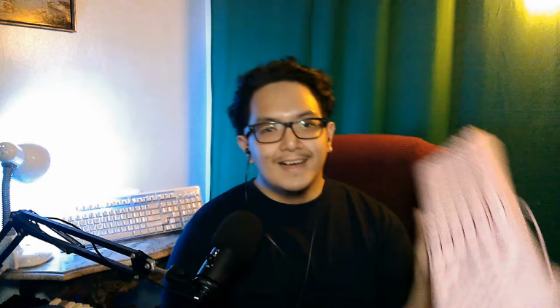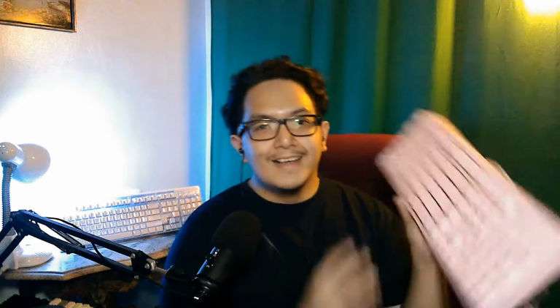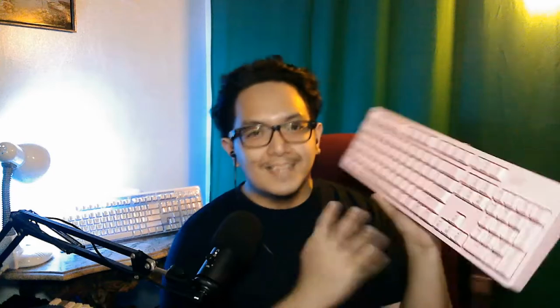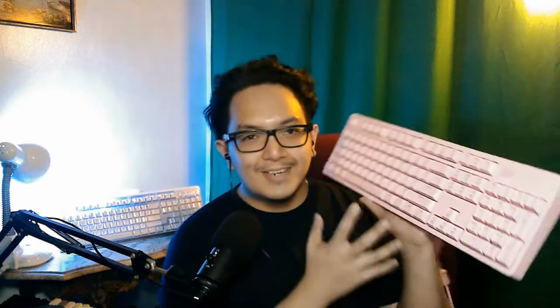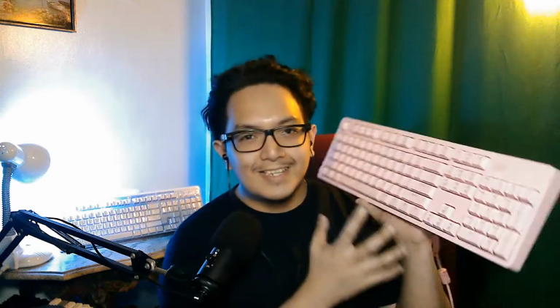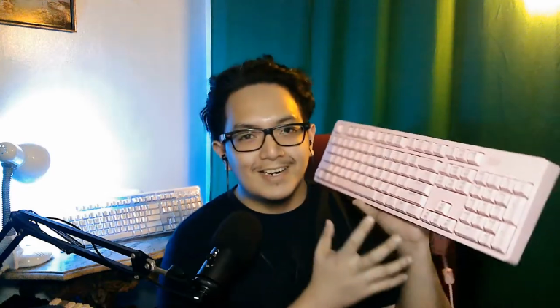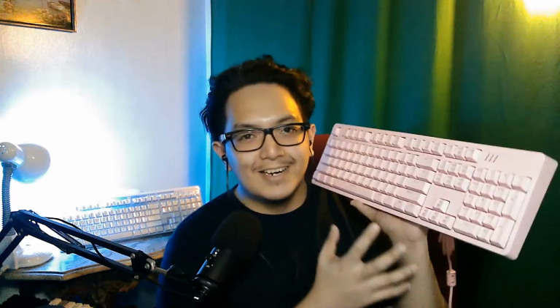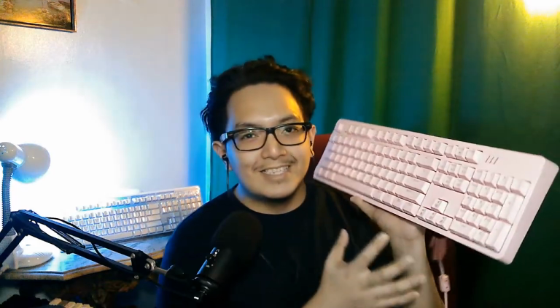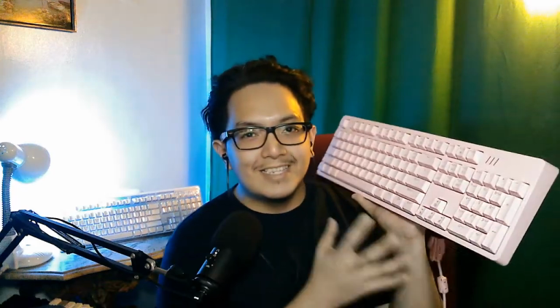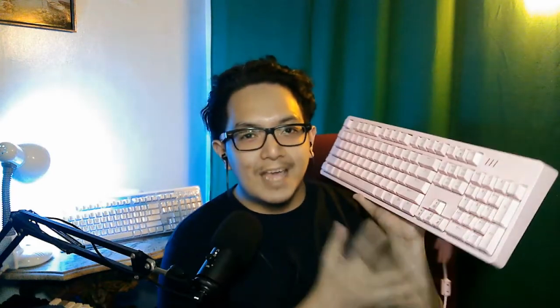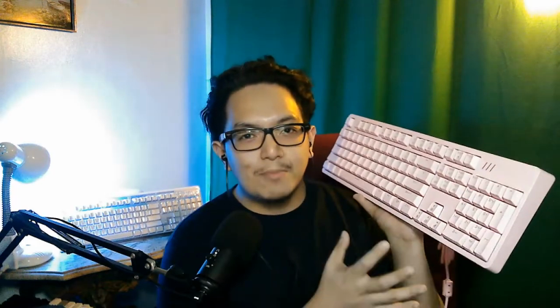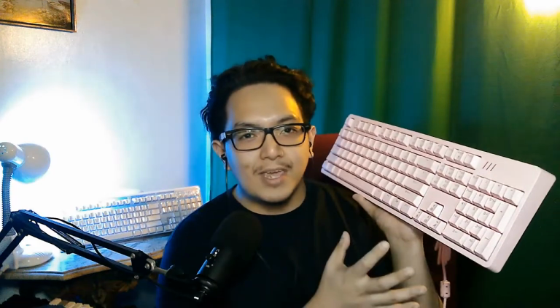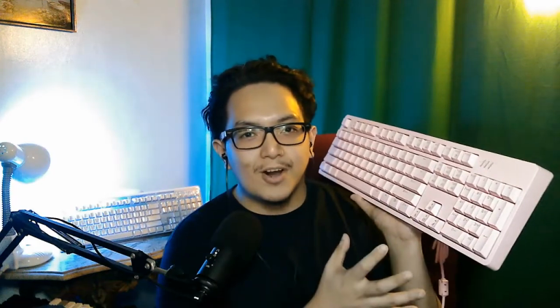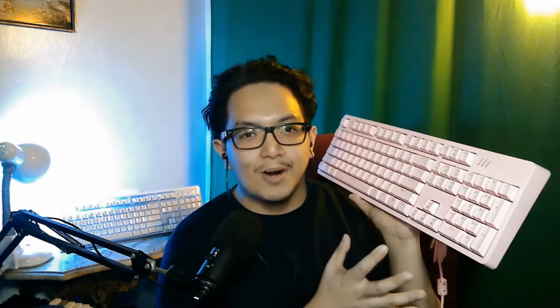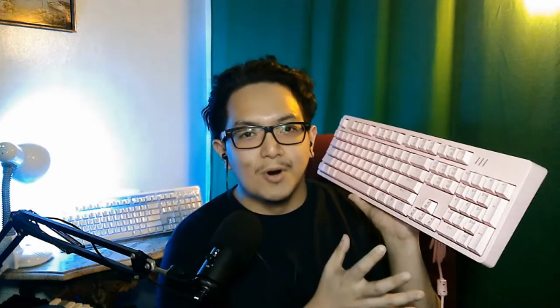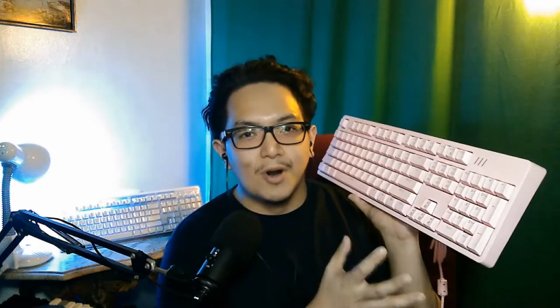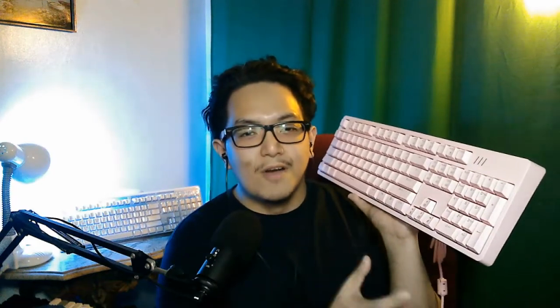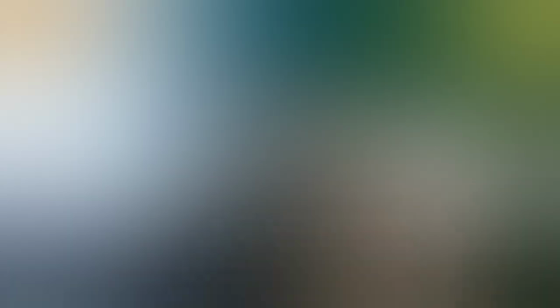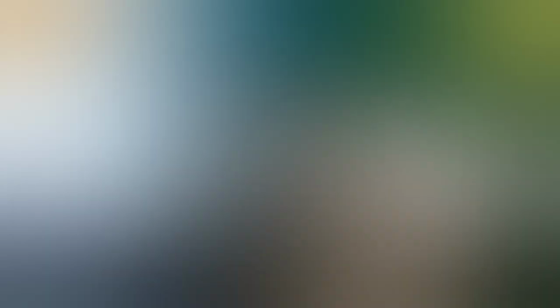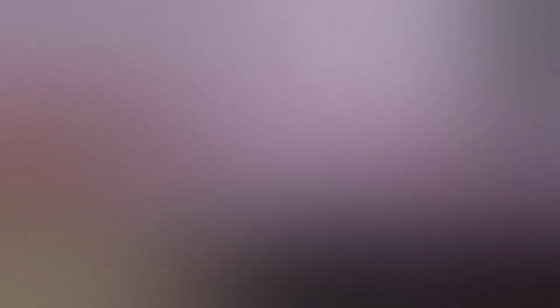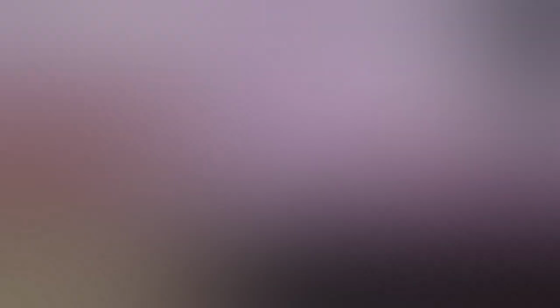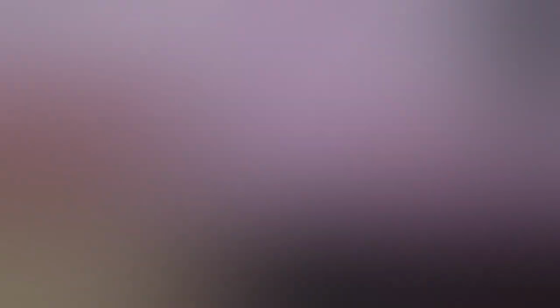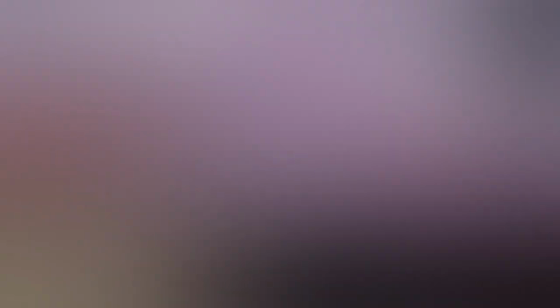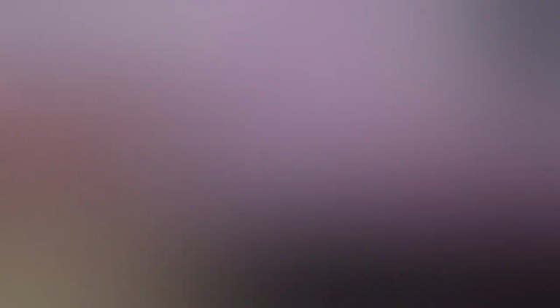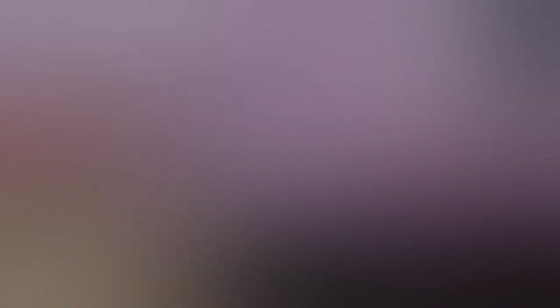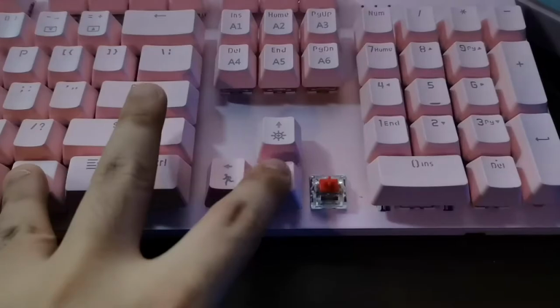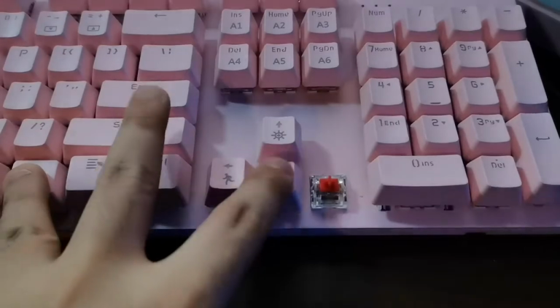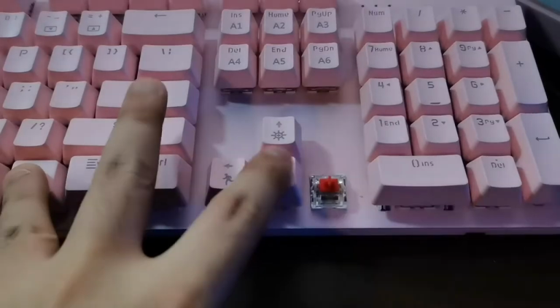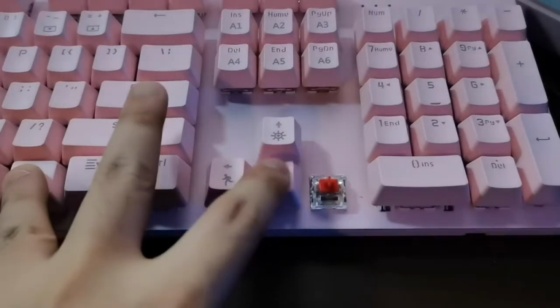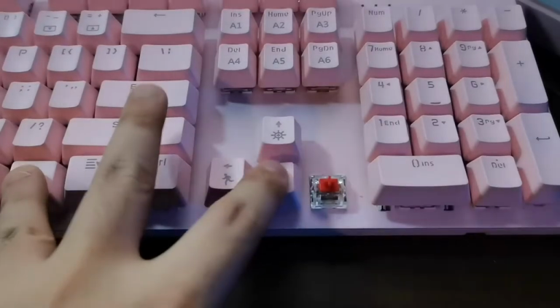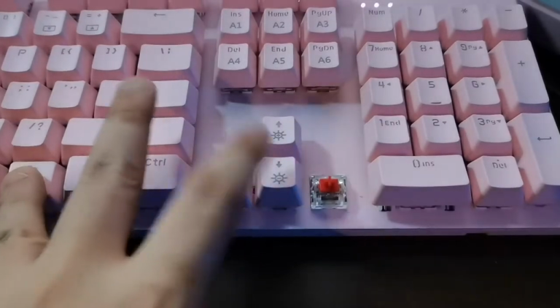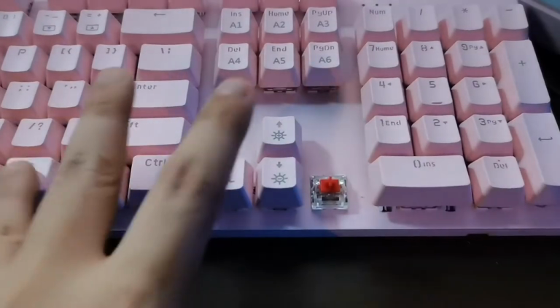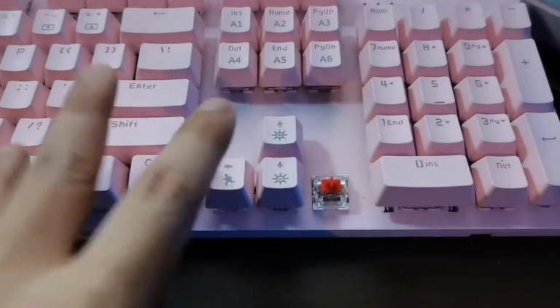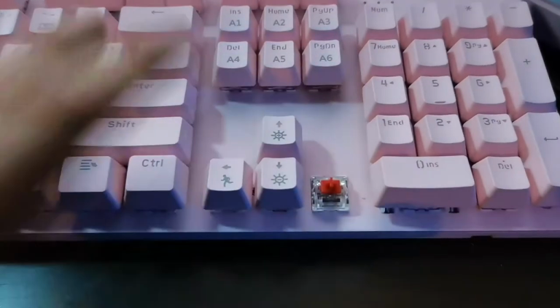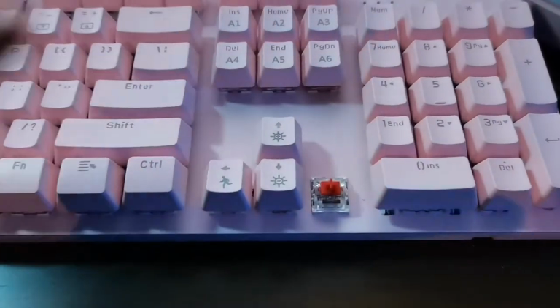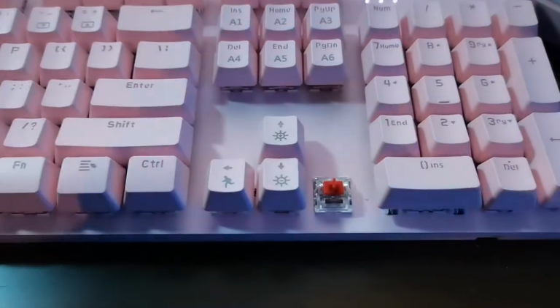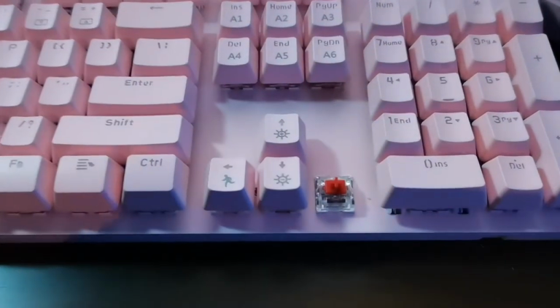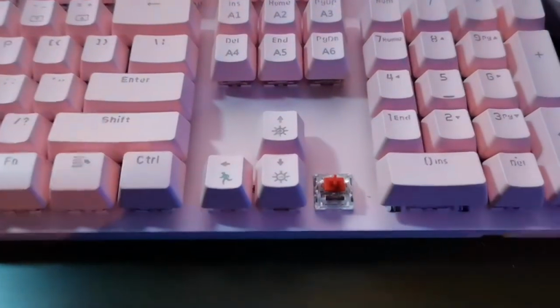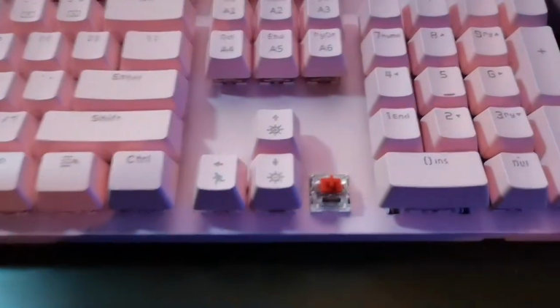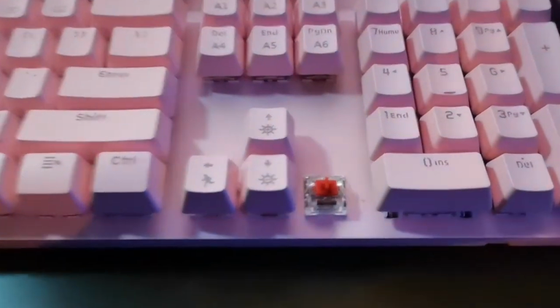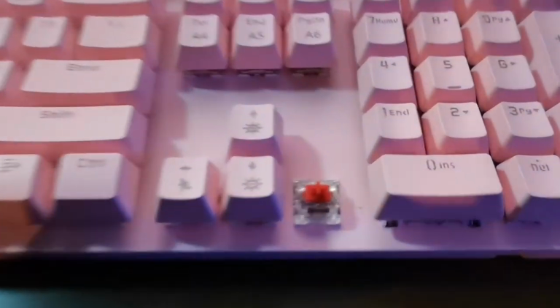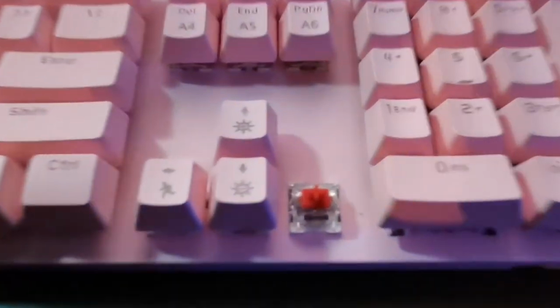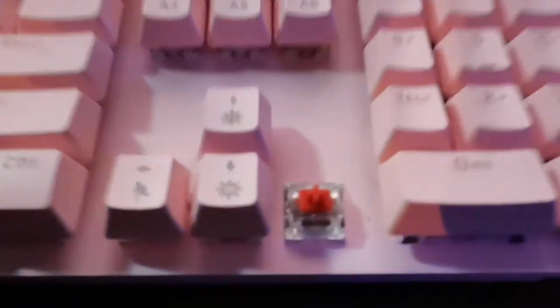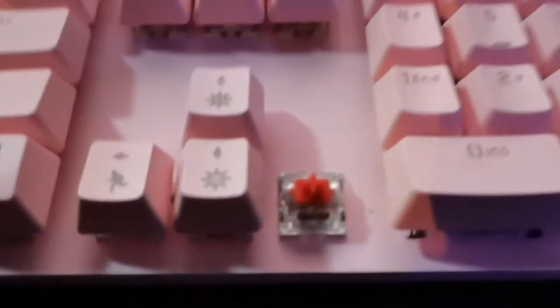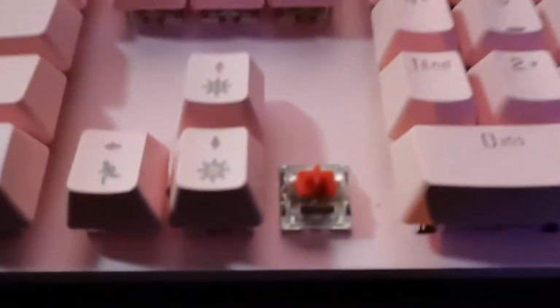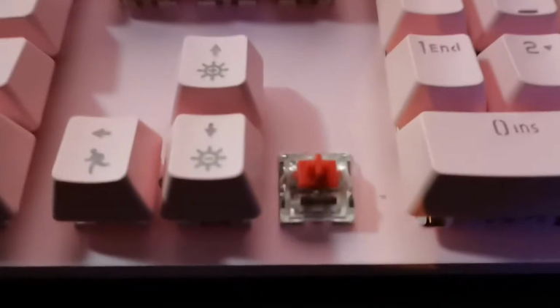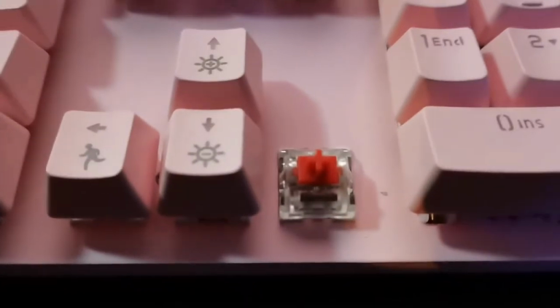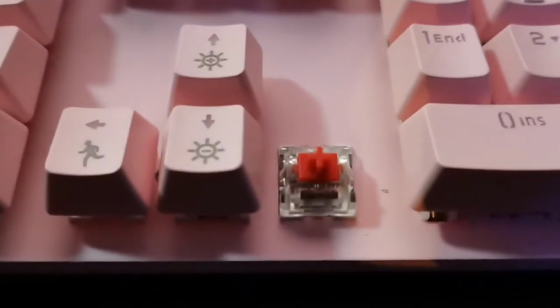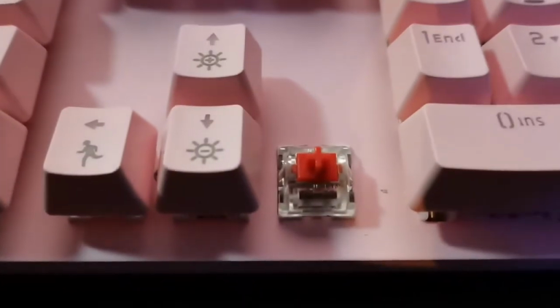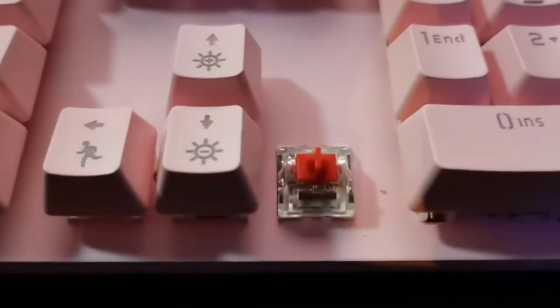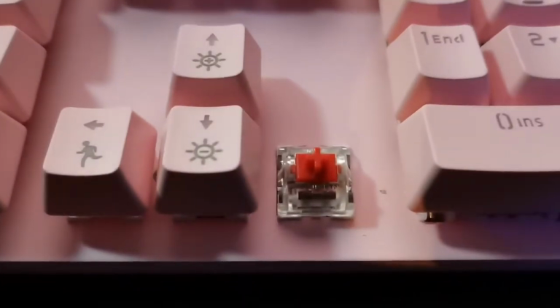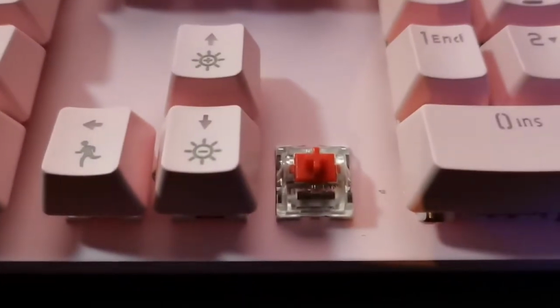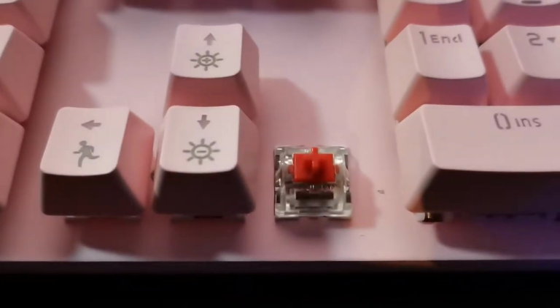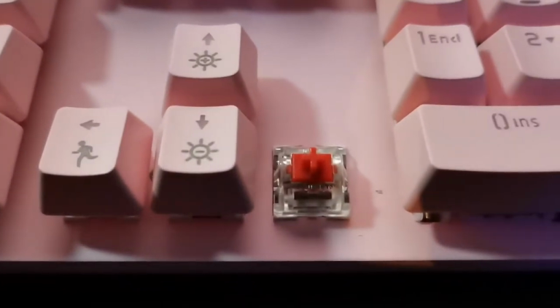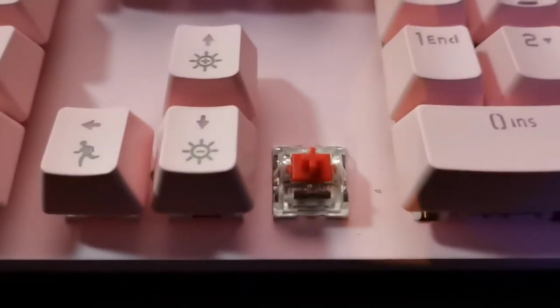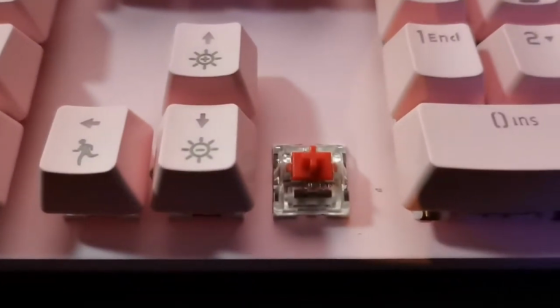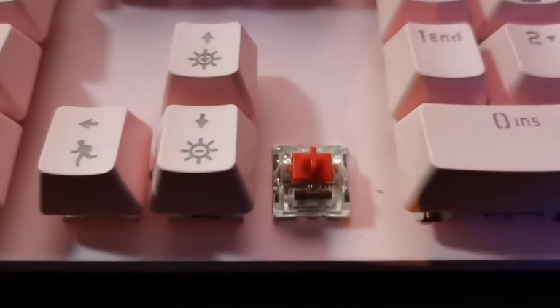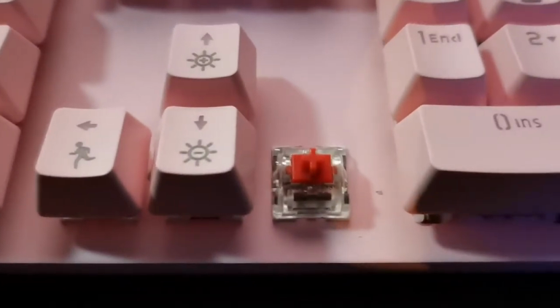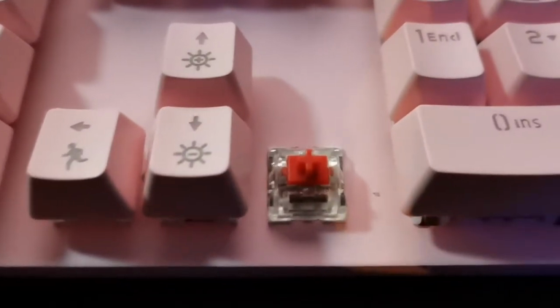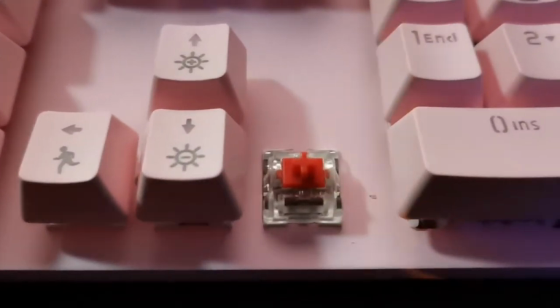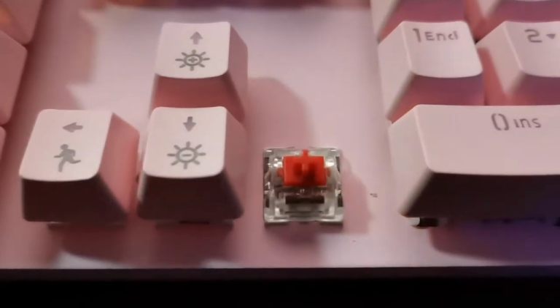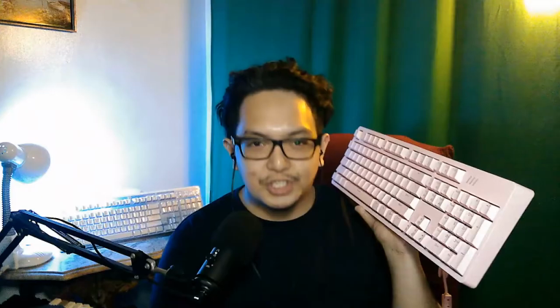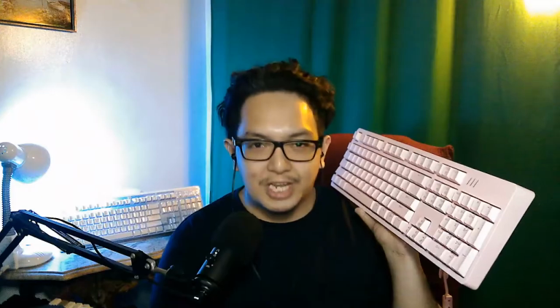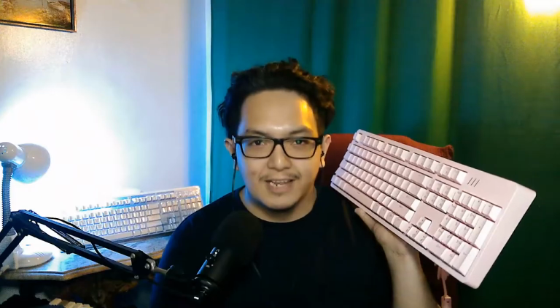This right here is the MK Armor from MageG, probably the most aesthetically versatile full-sized keyboard we'll be featuring here on this channel.